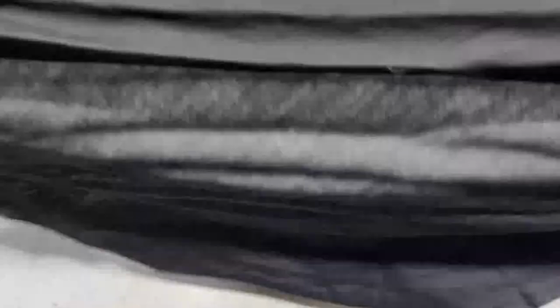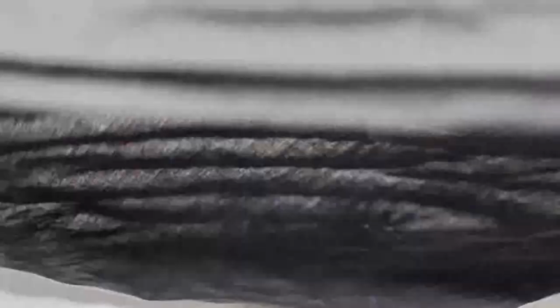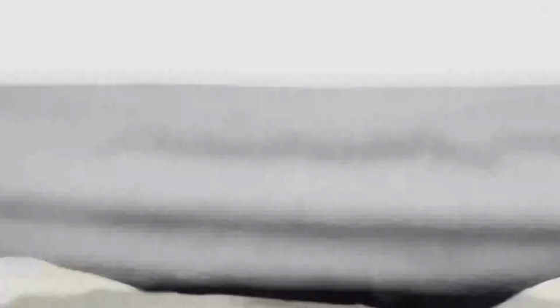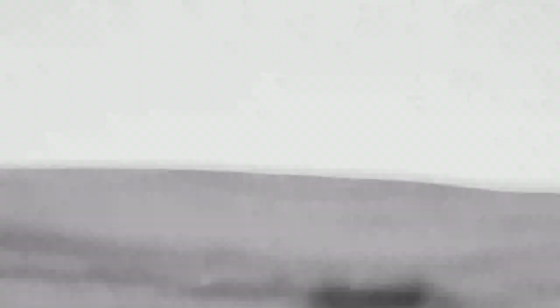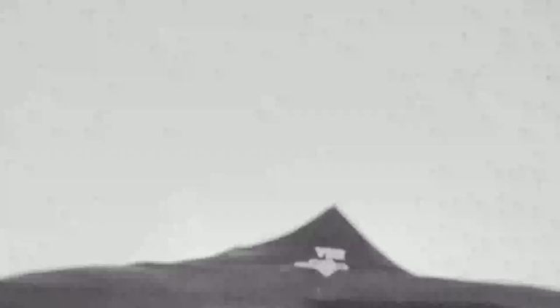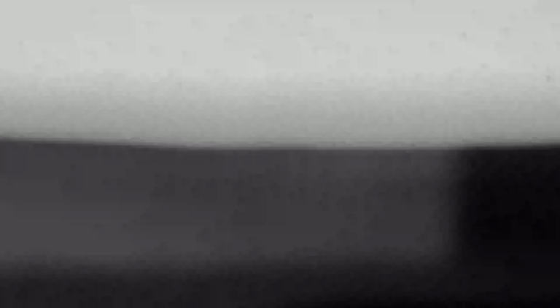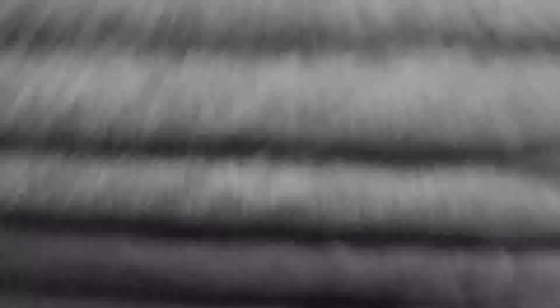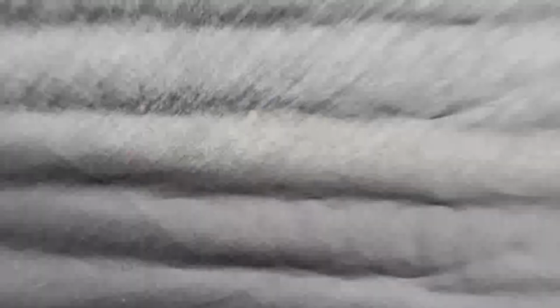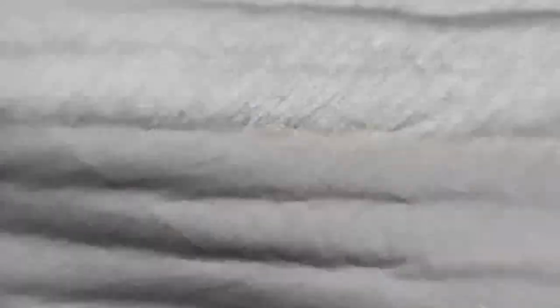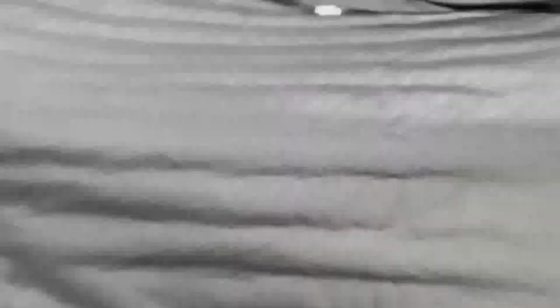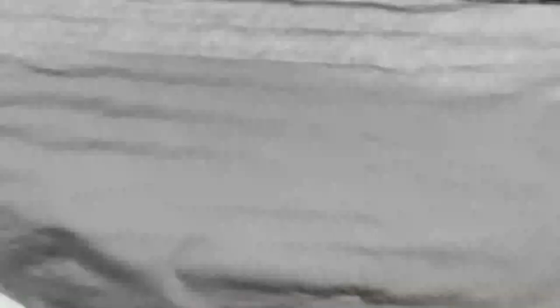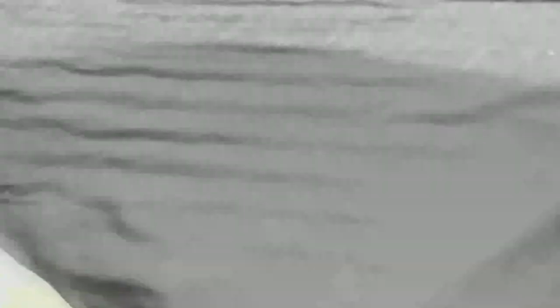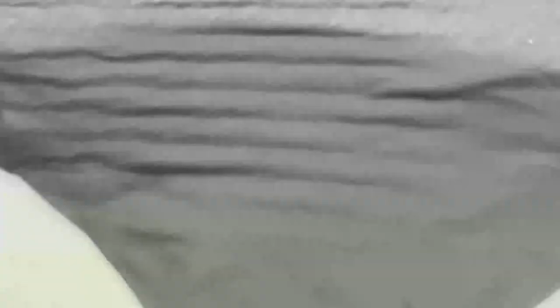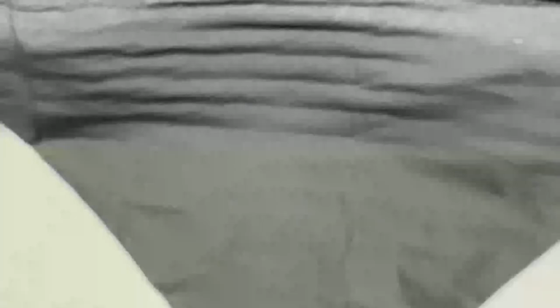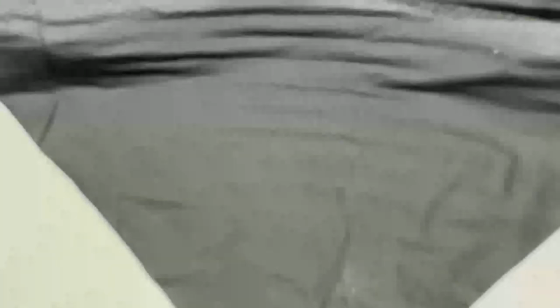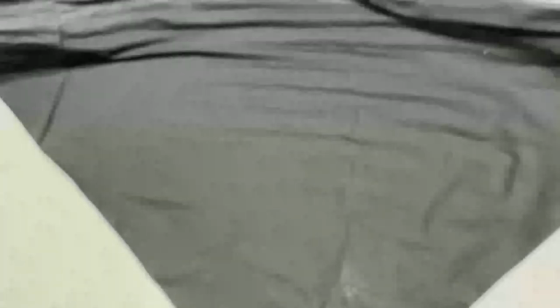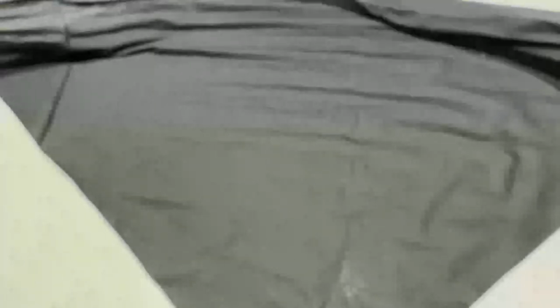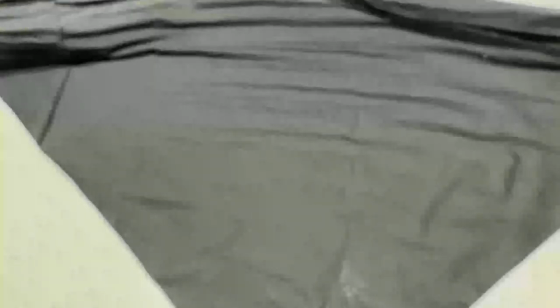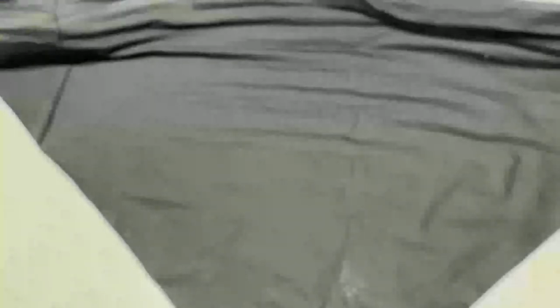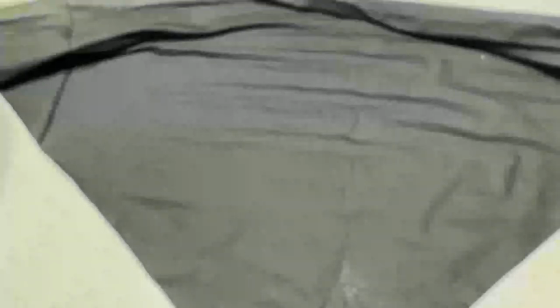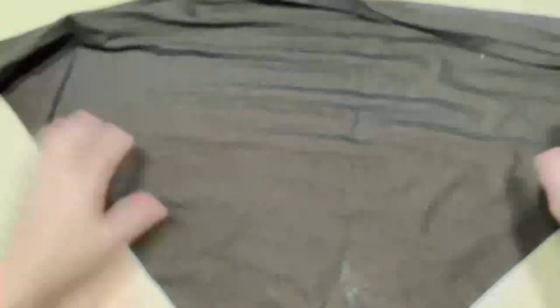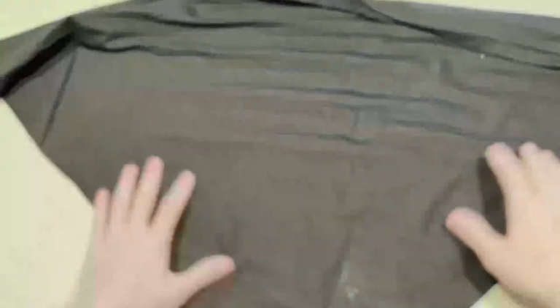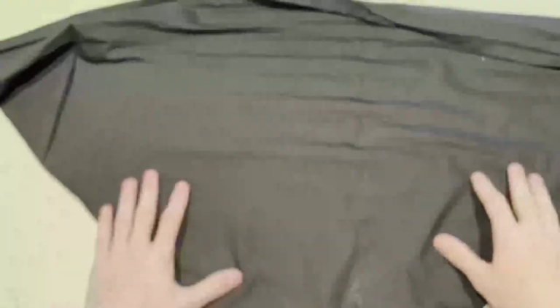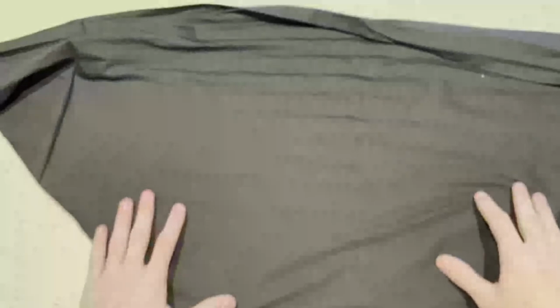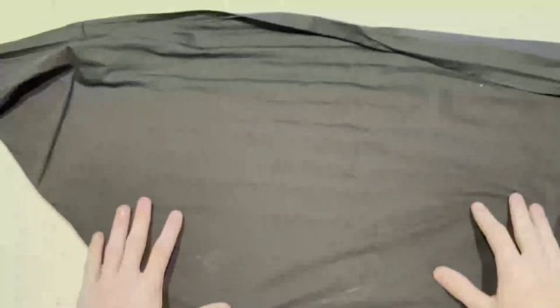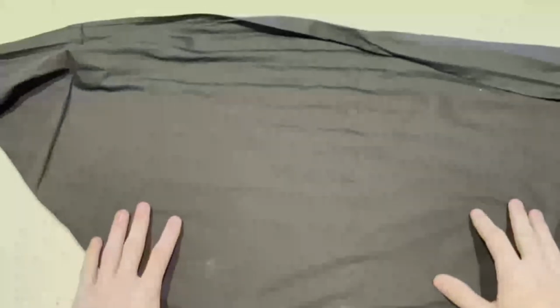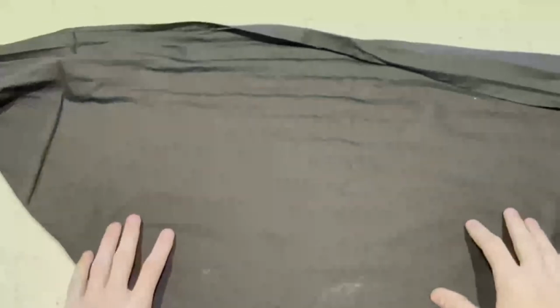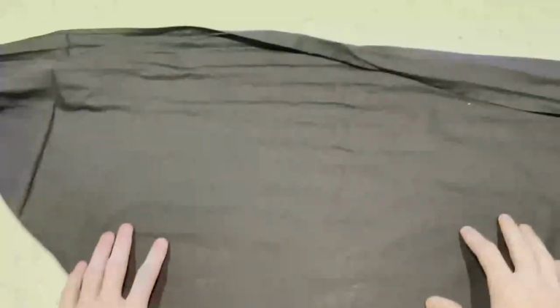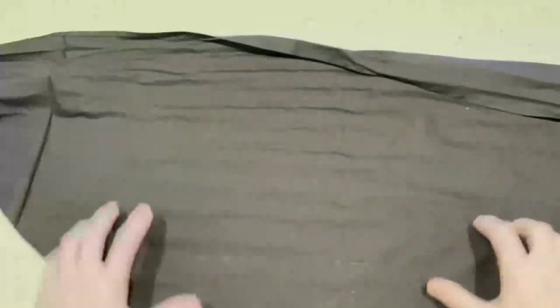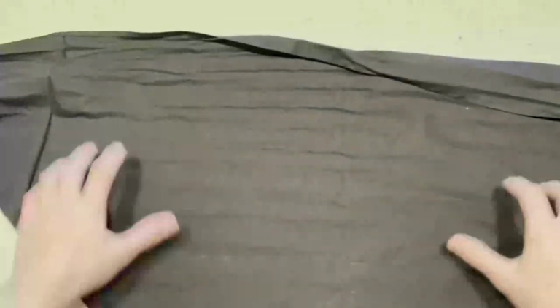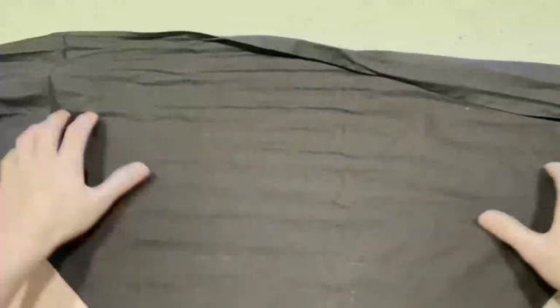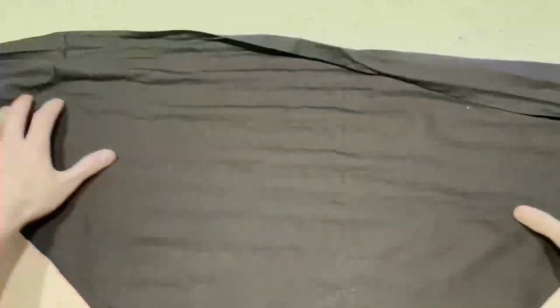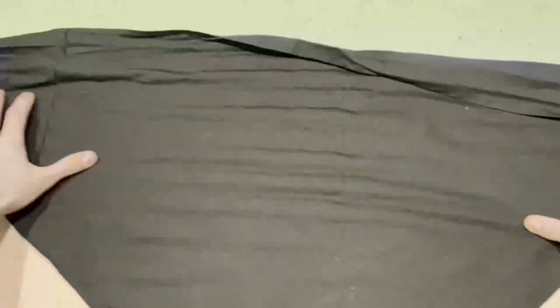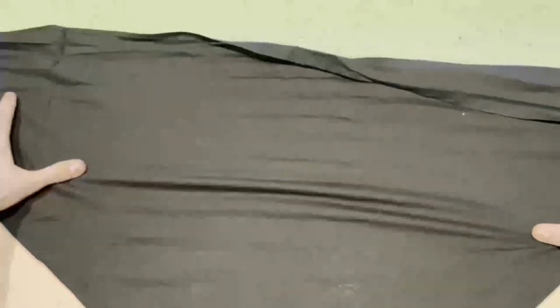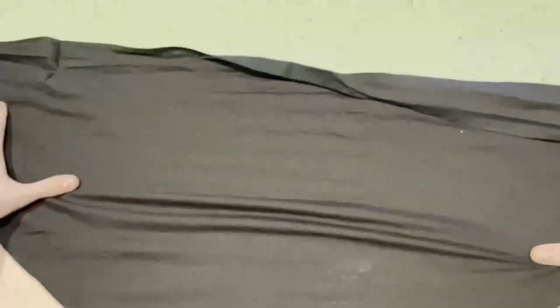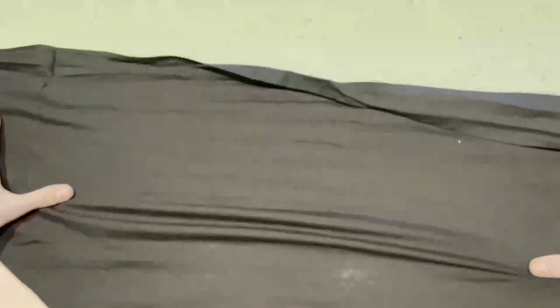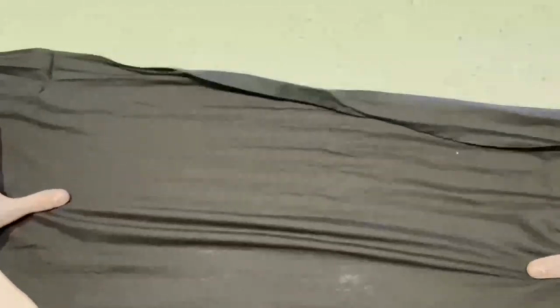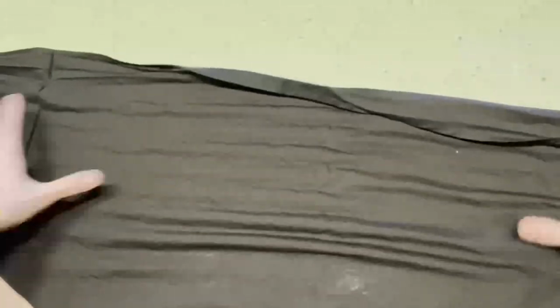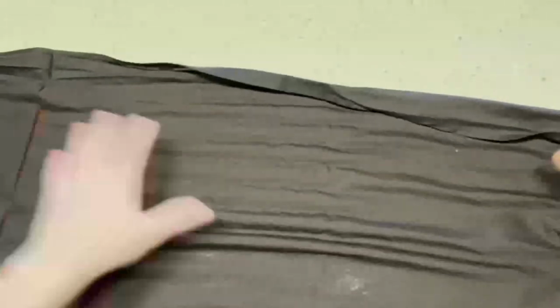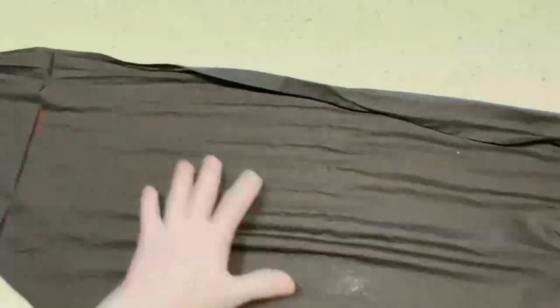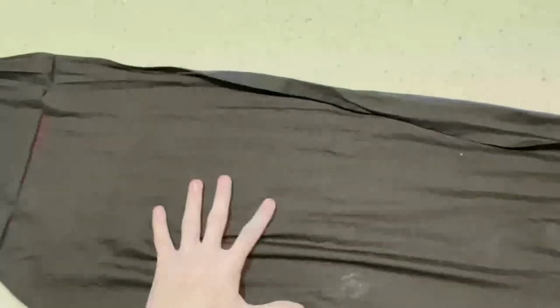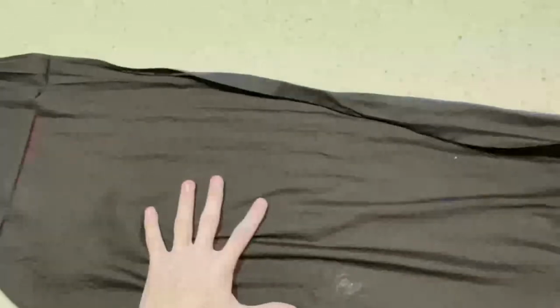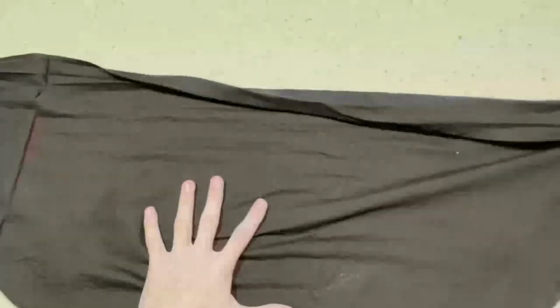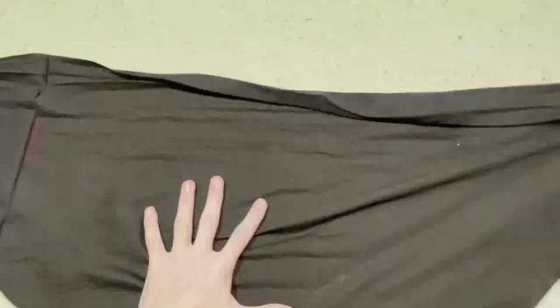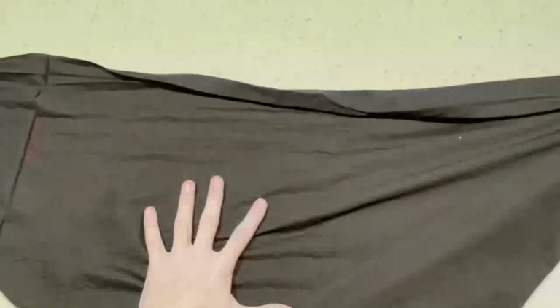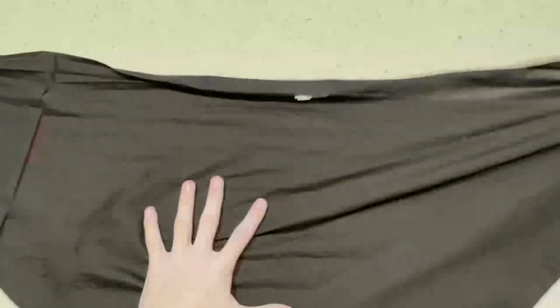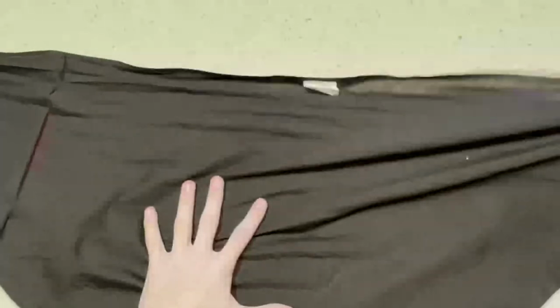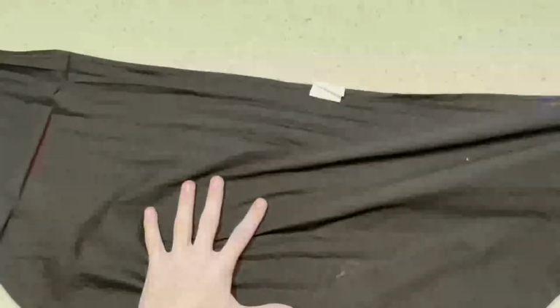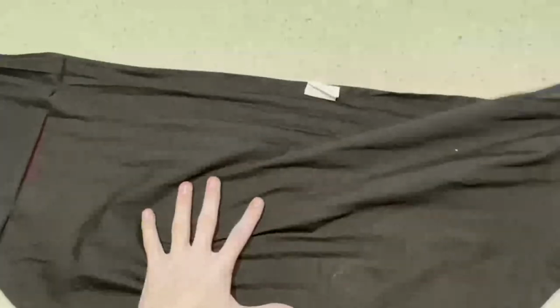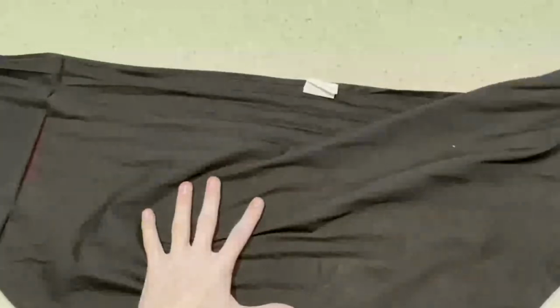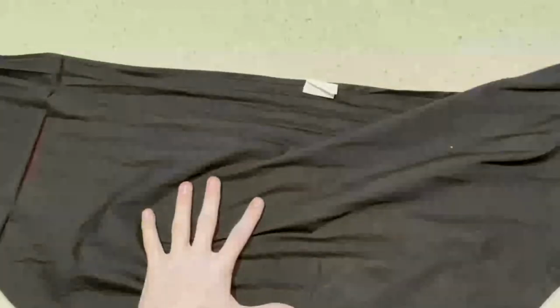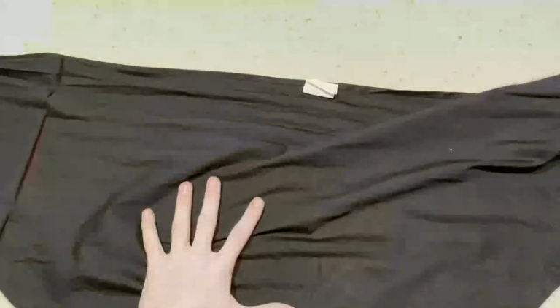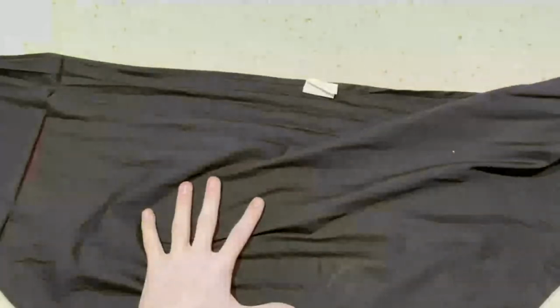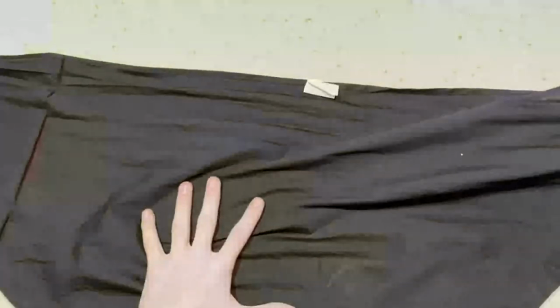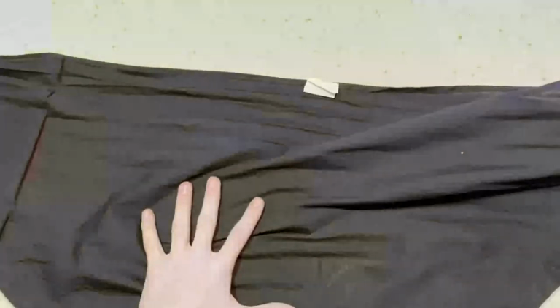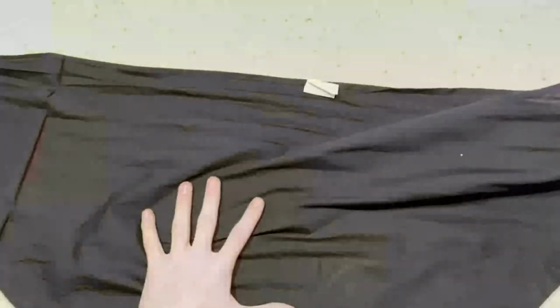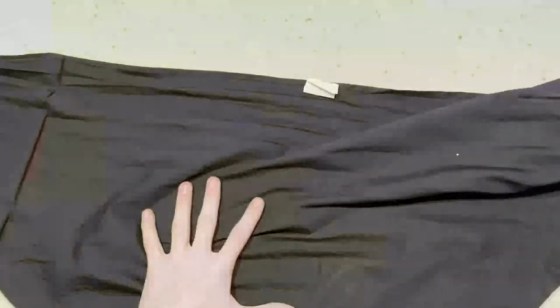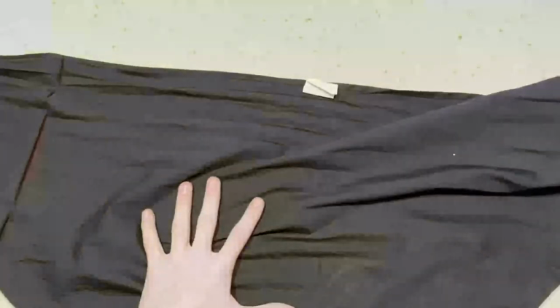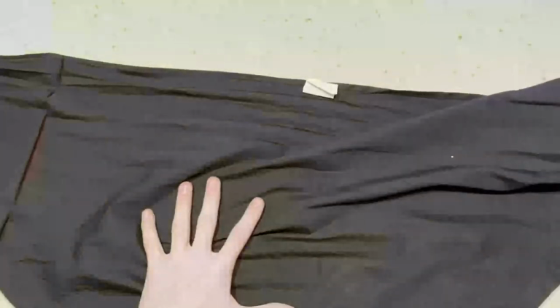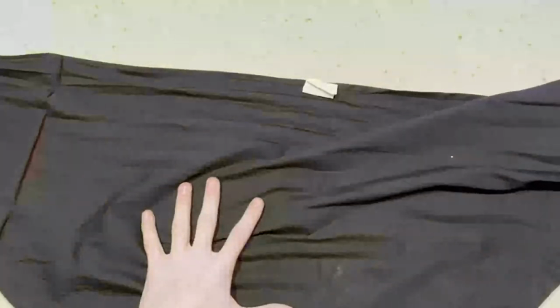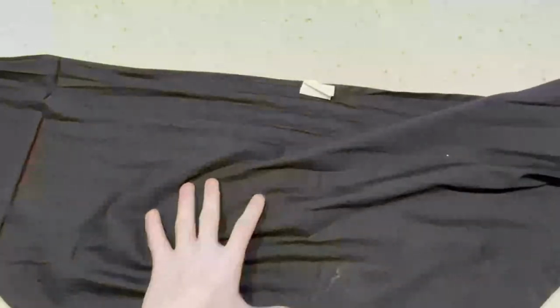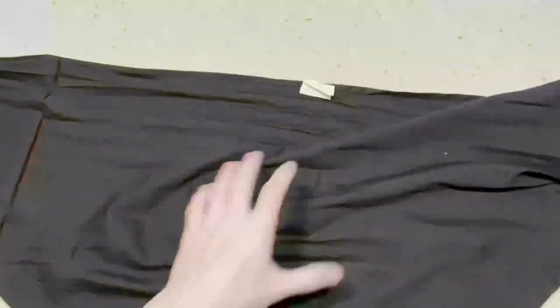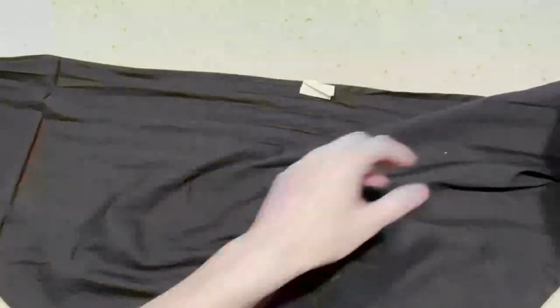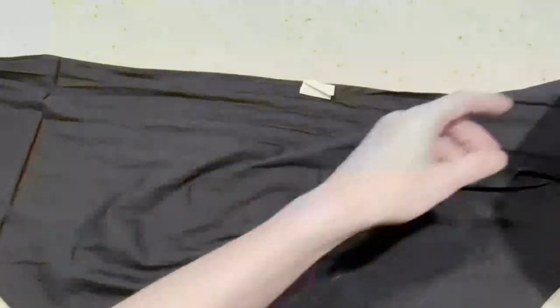Apologies for the small frame size, but I don't have very much space to work with.